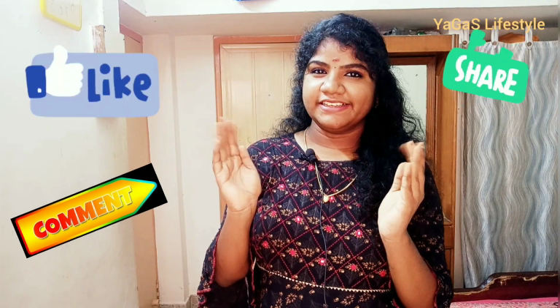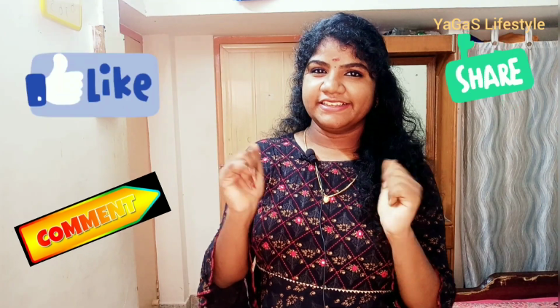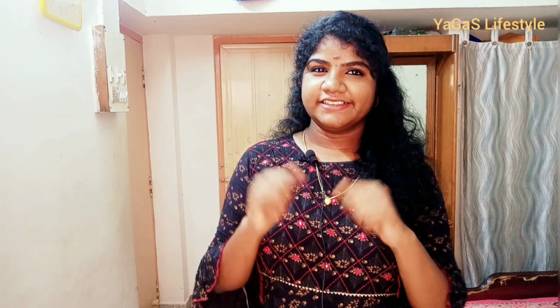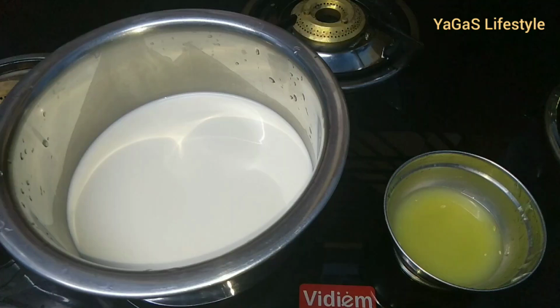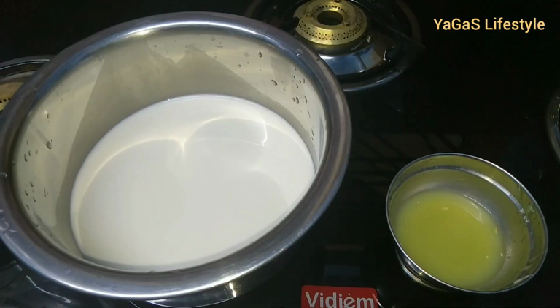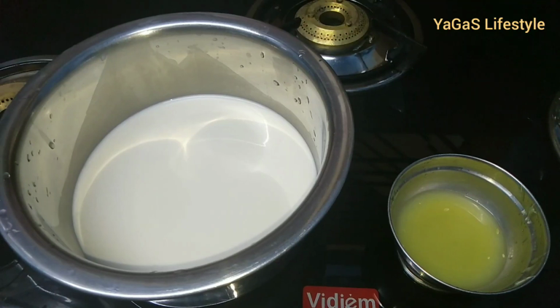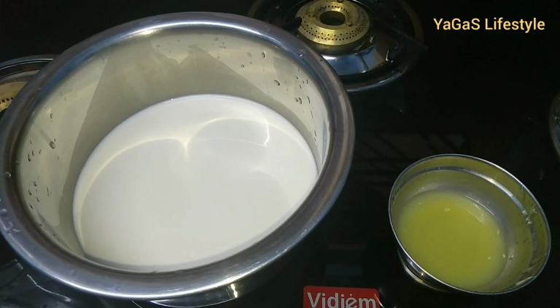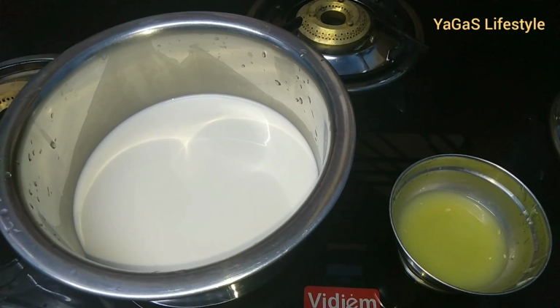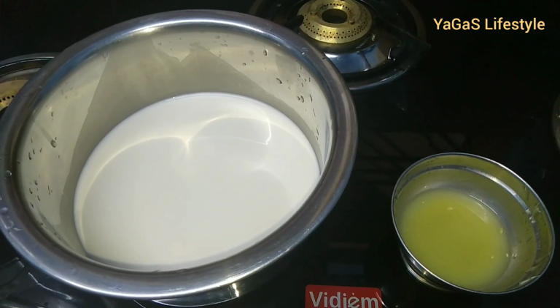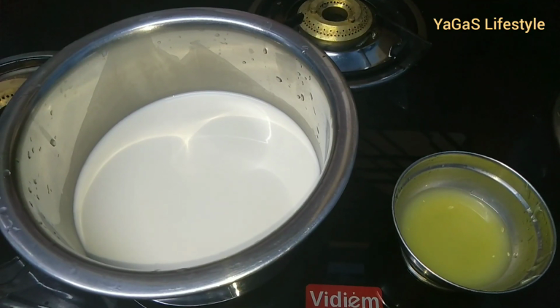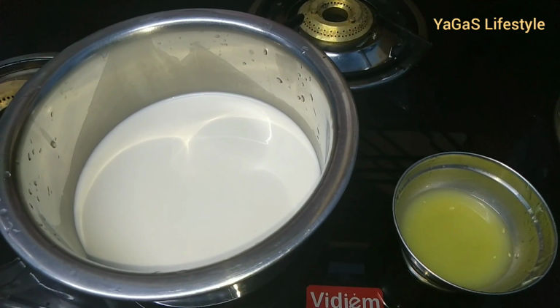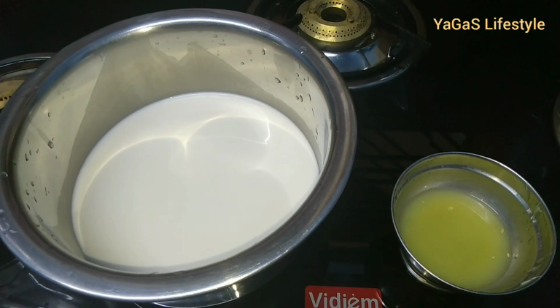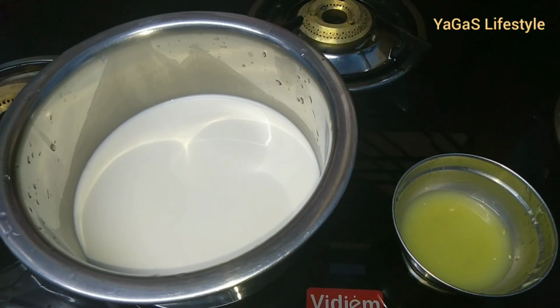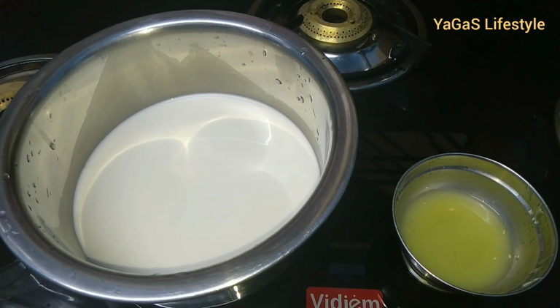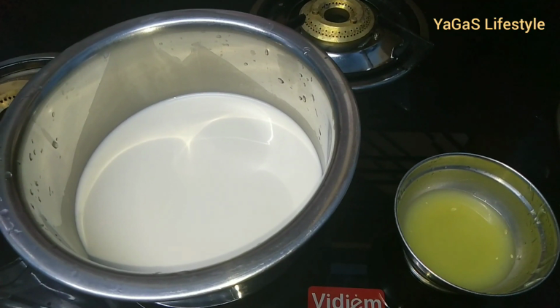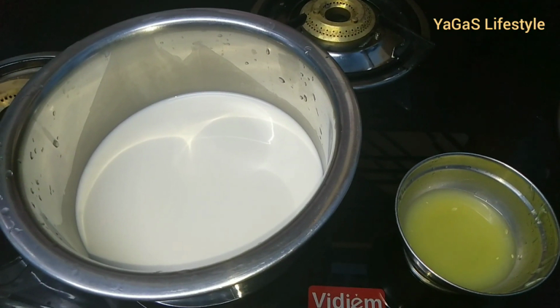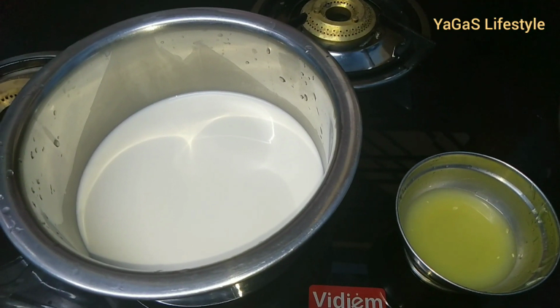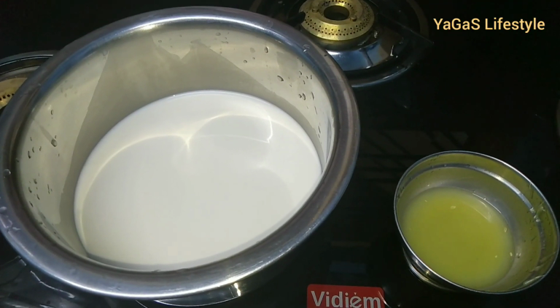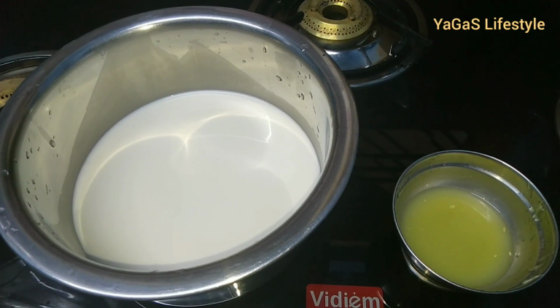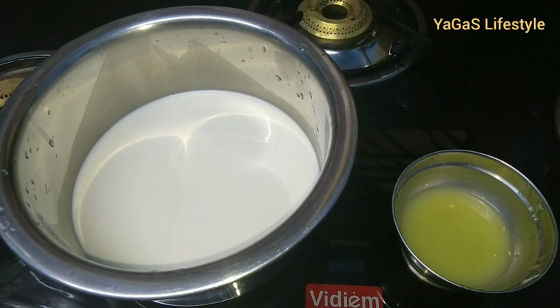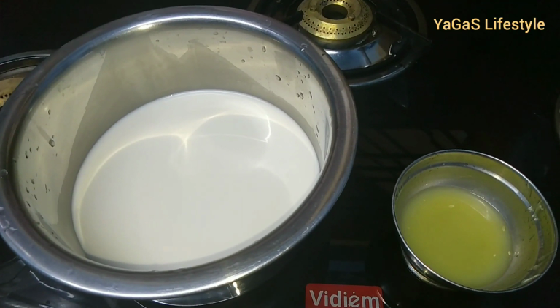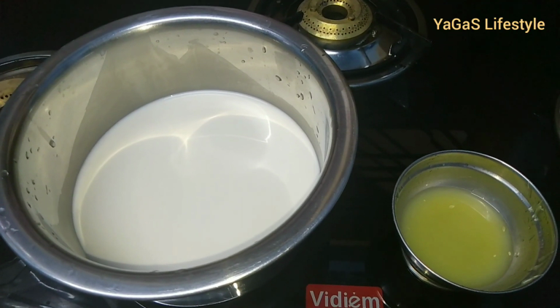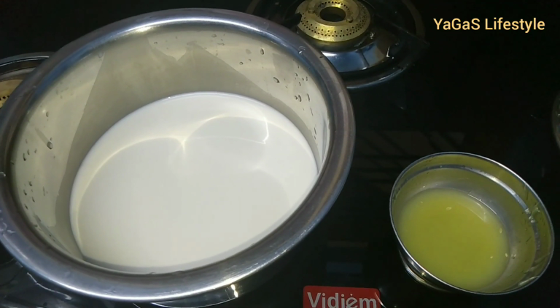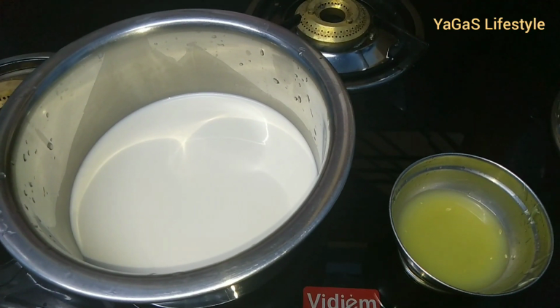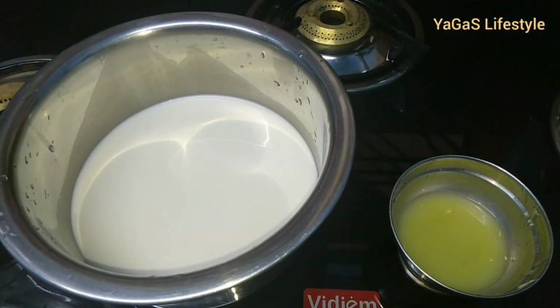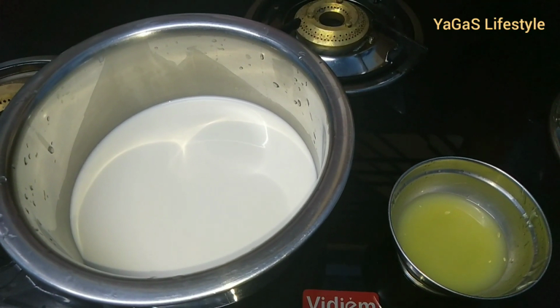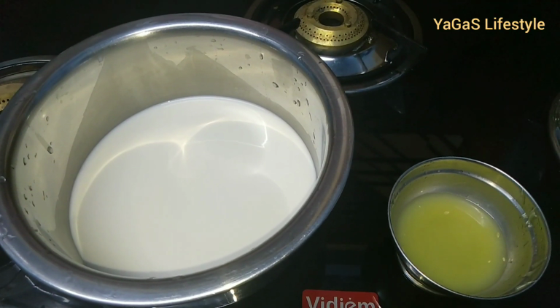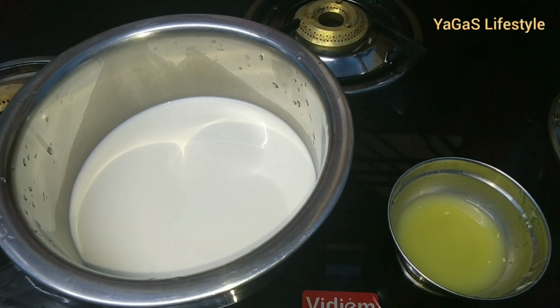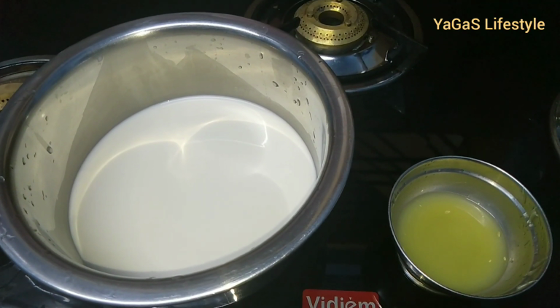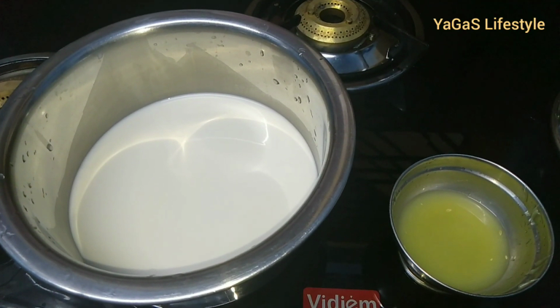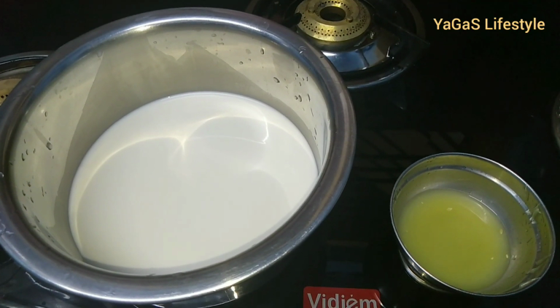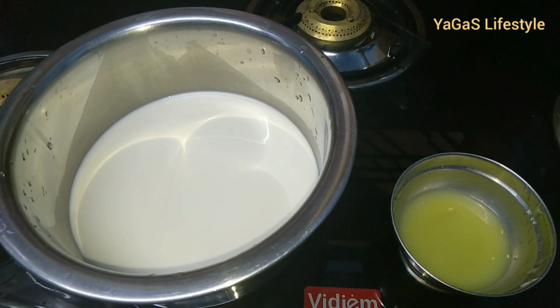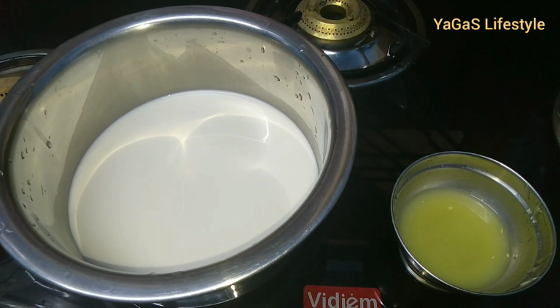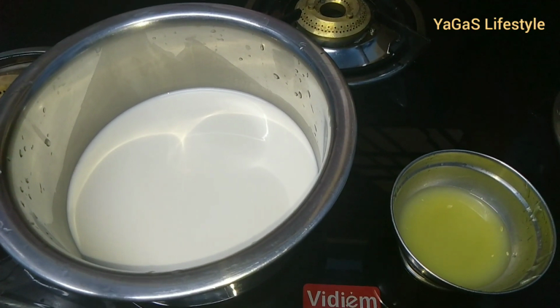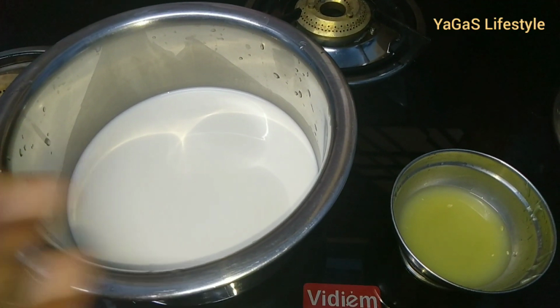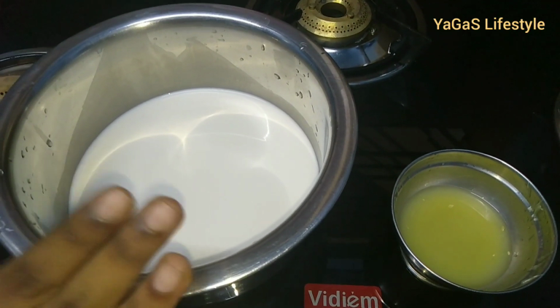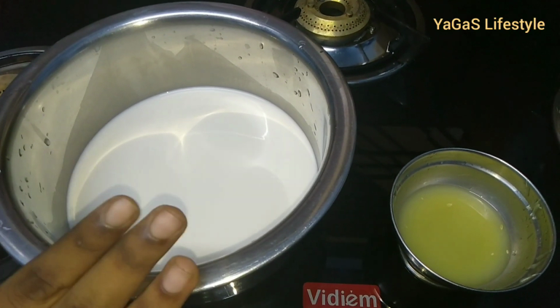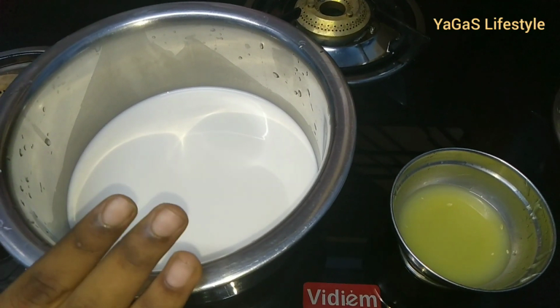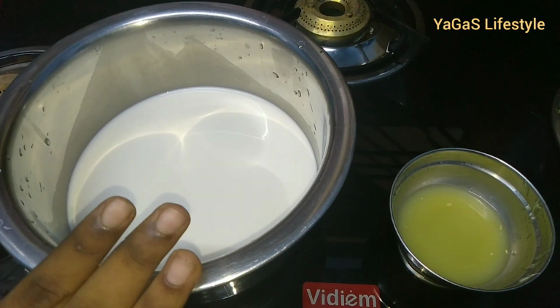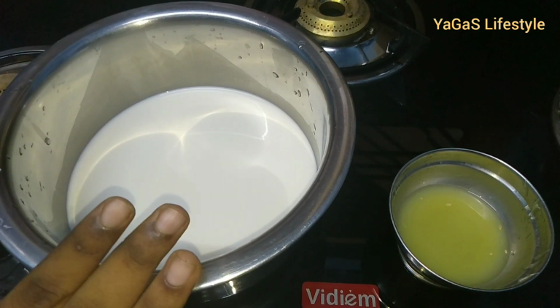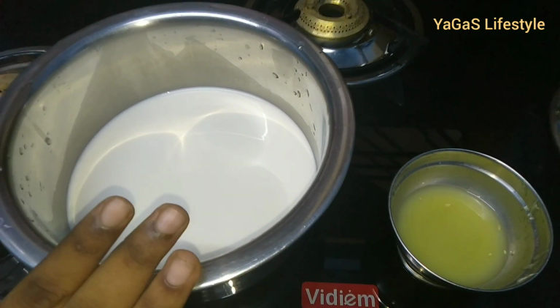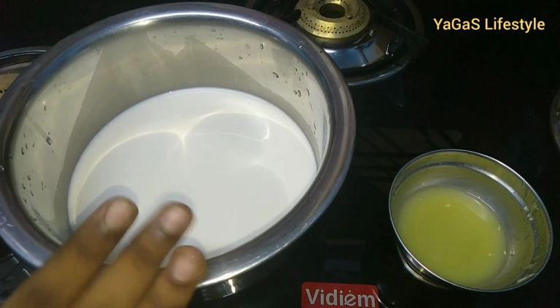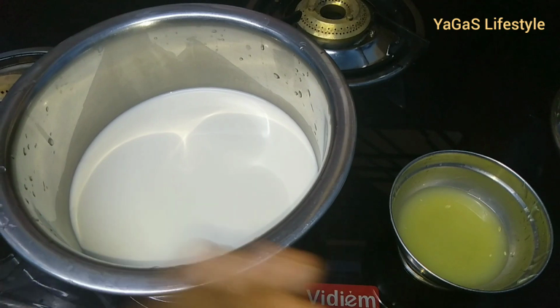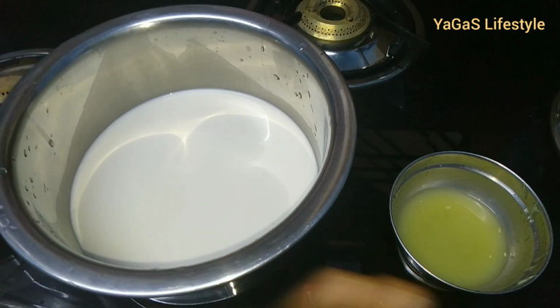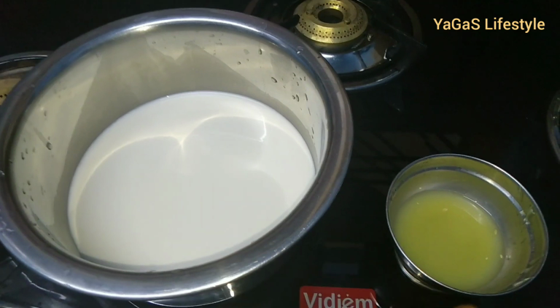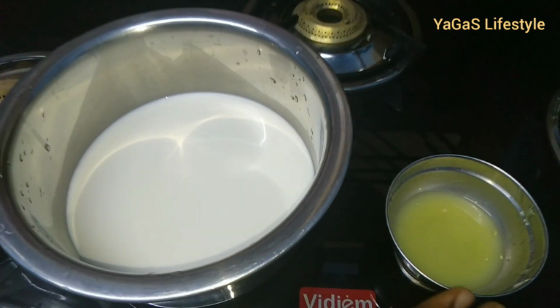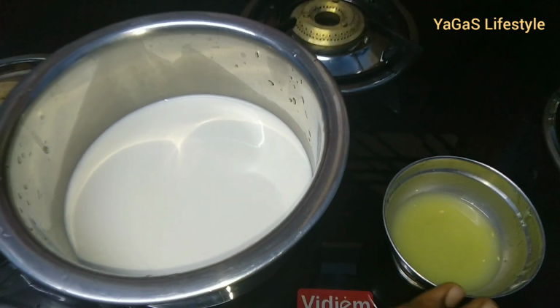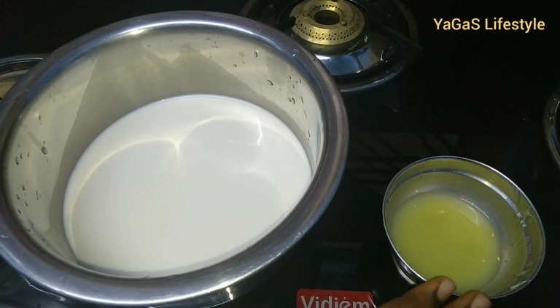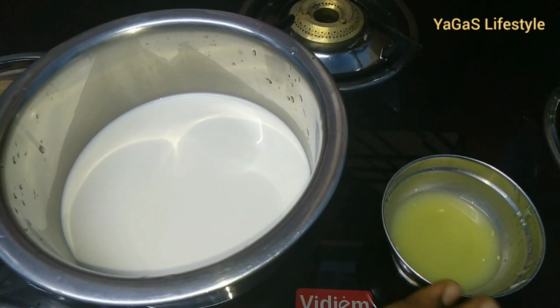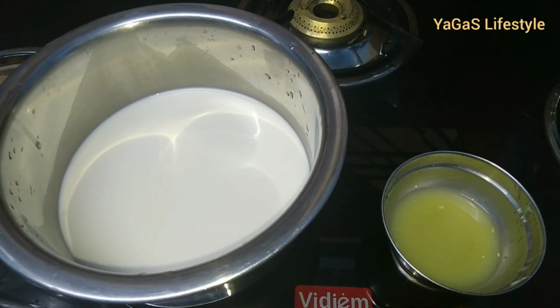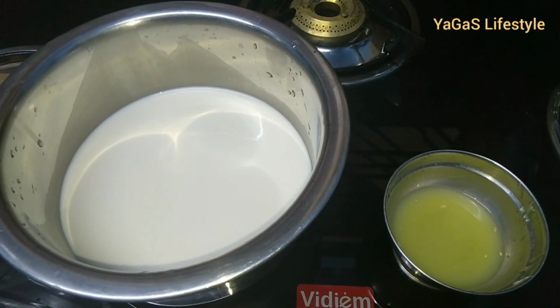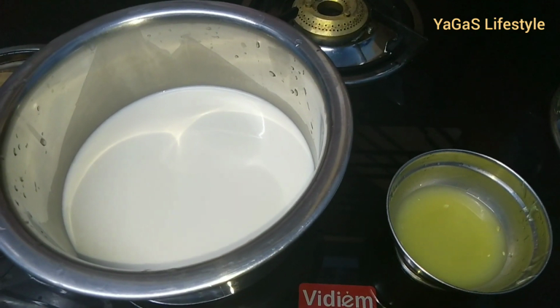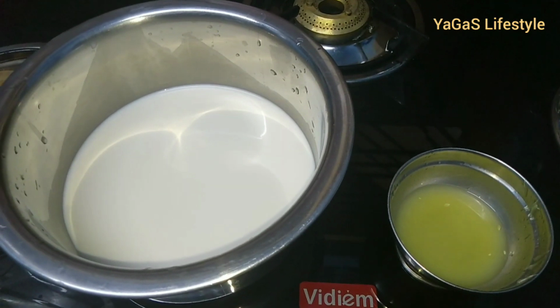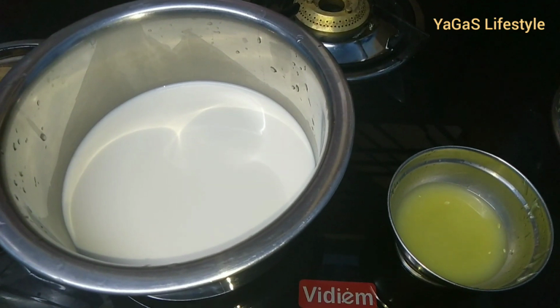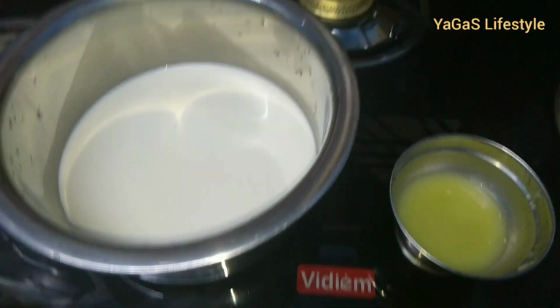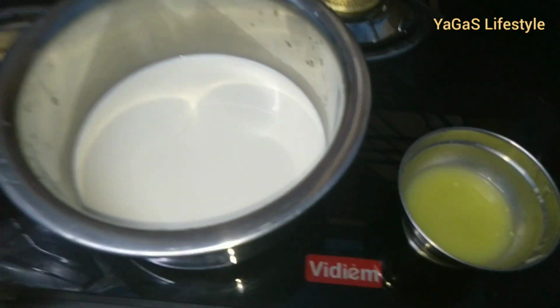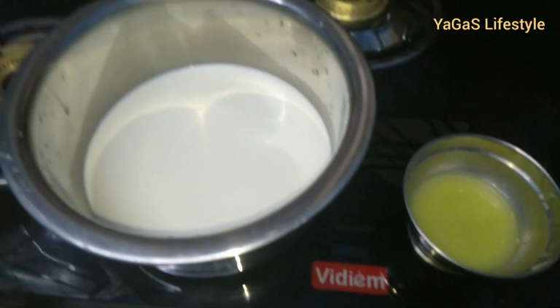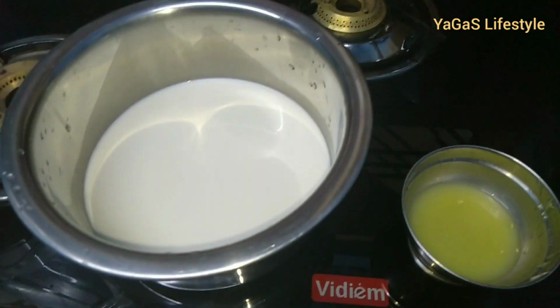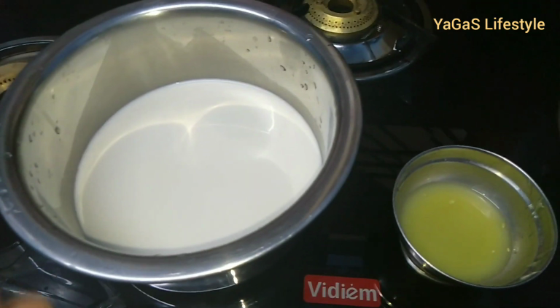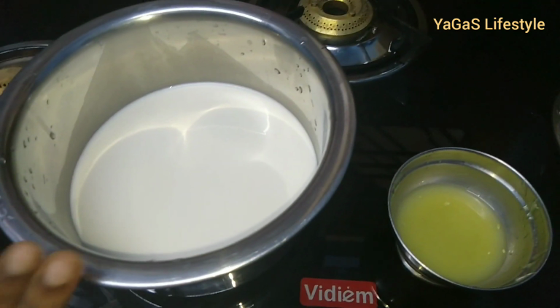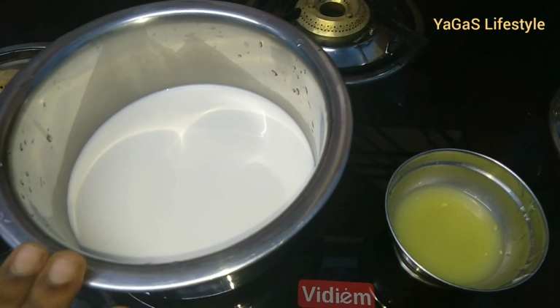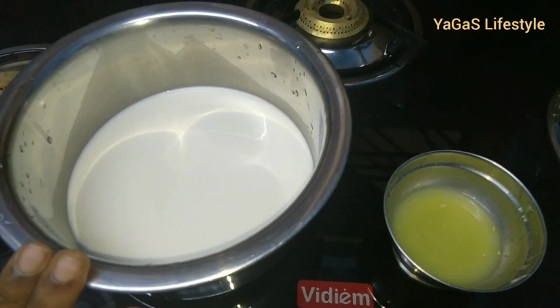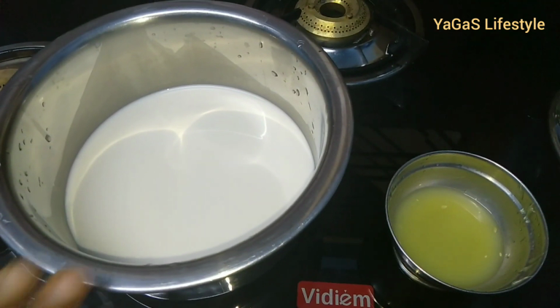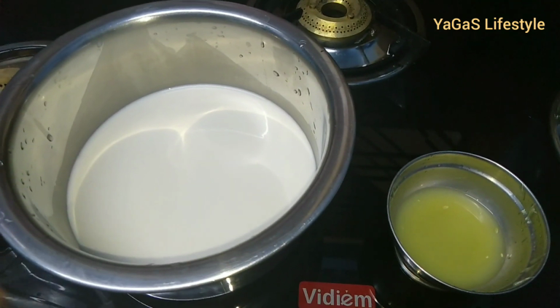Add the cream cheese. If you use cream cheese, add one lemon juice. If you use two ingredients, we will make cream cheese.